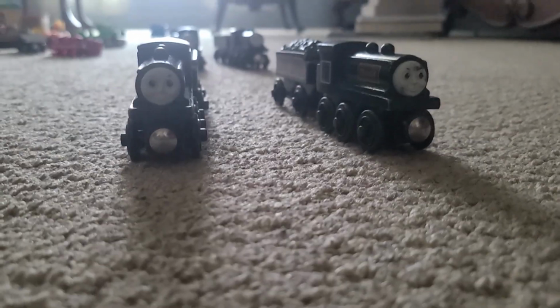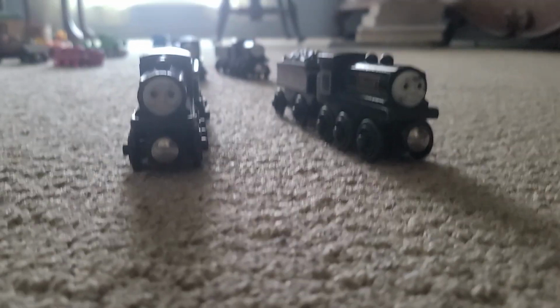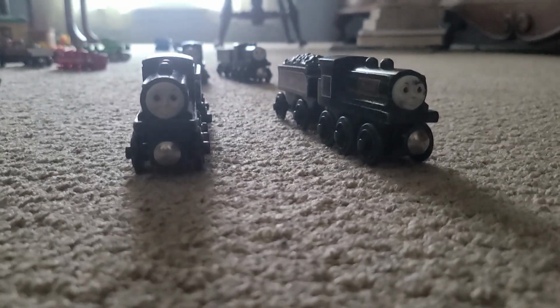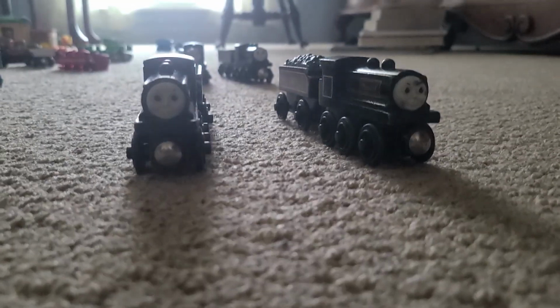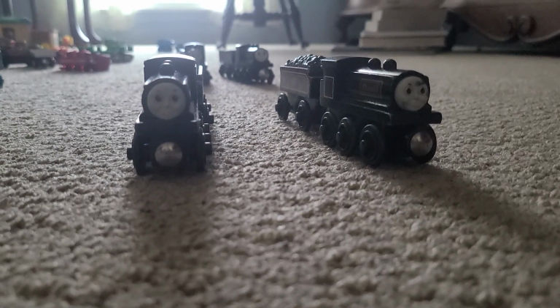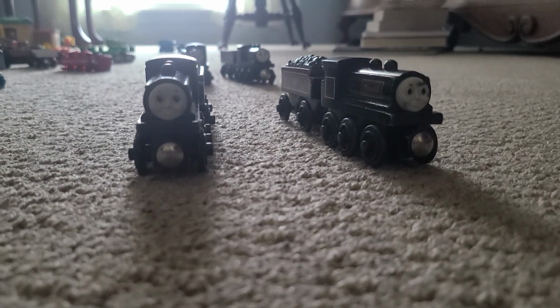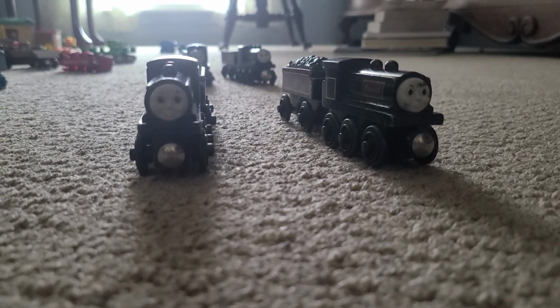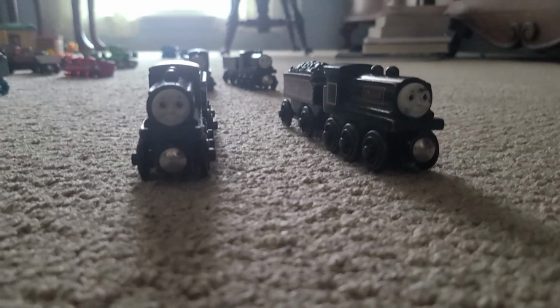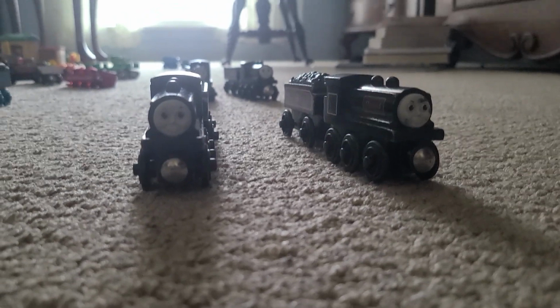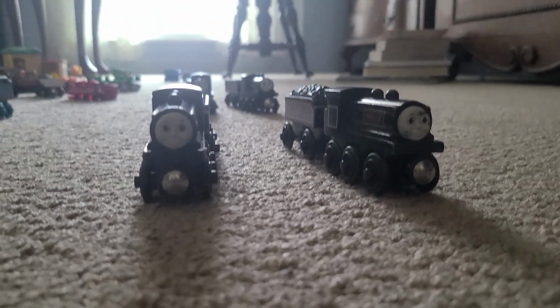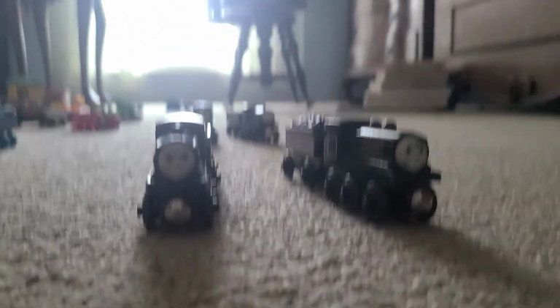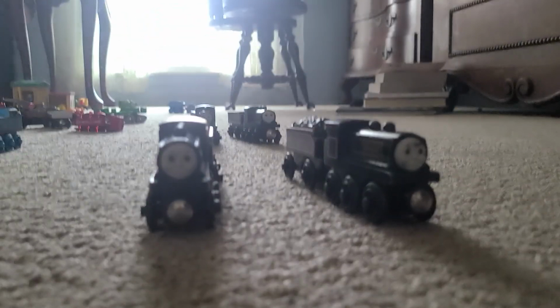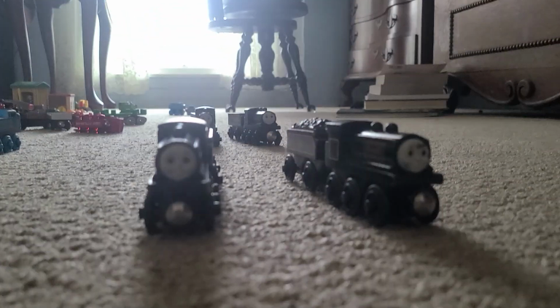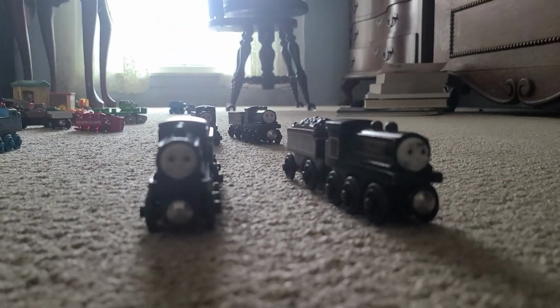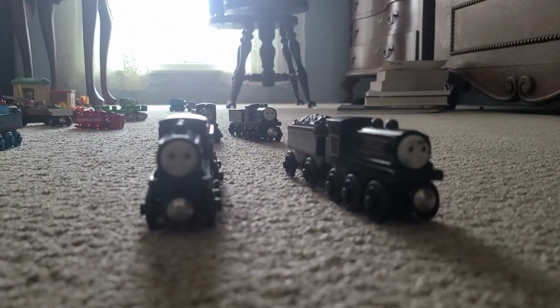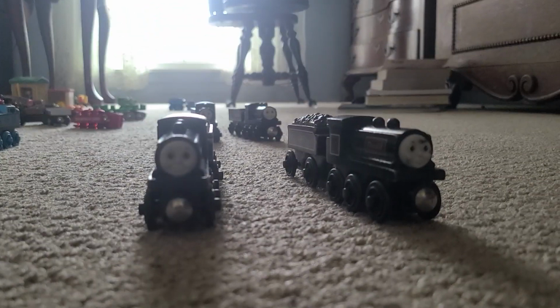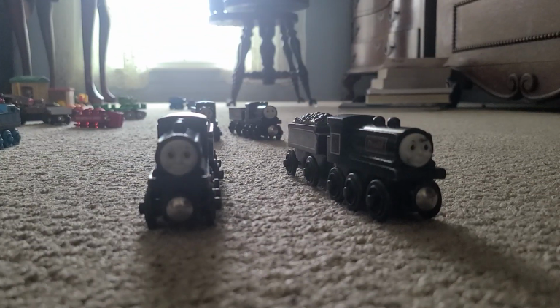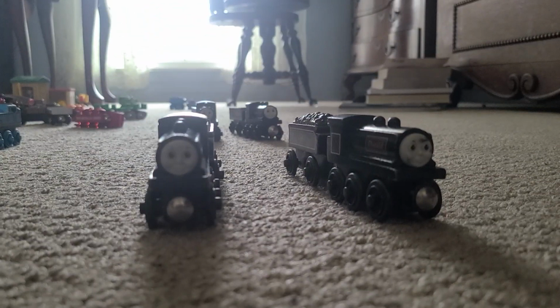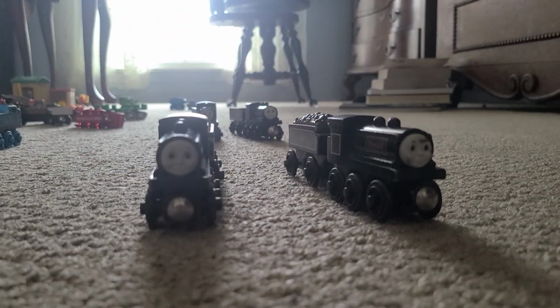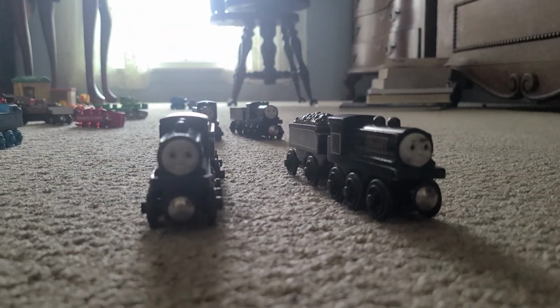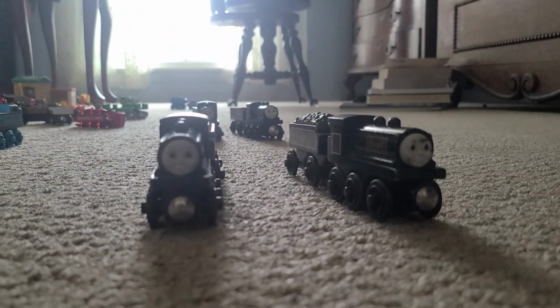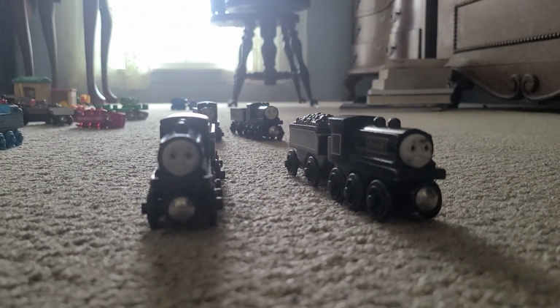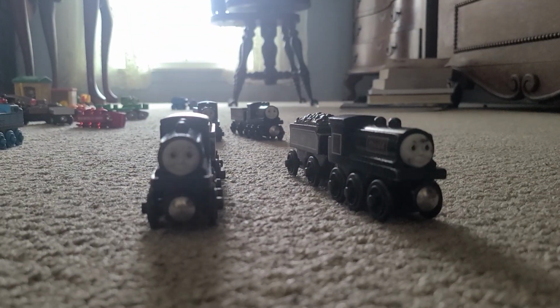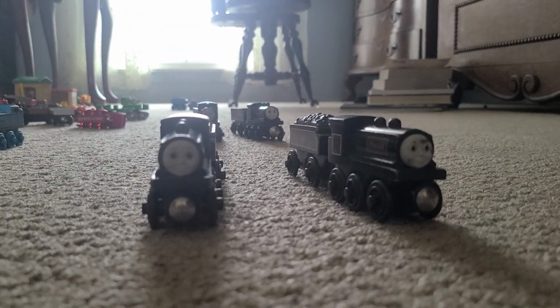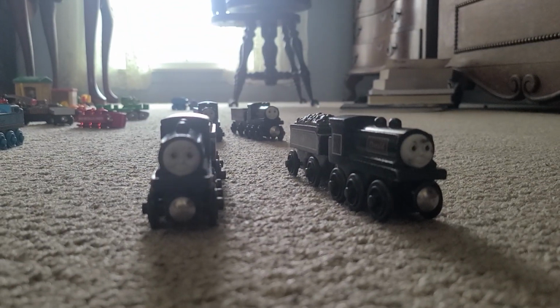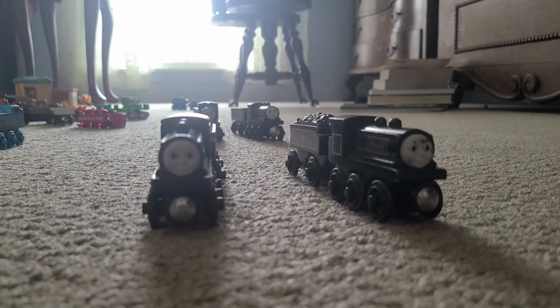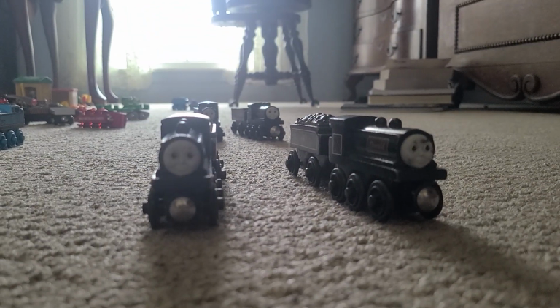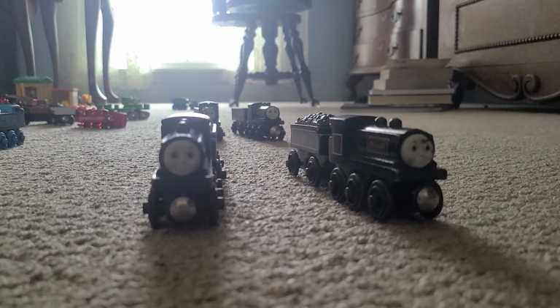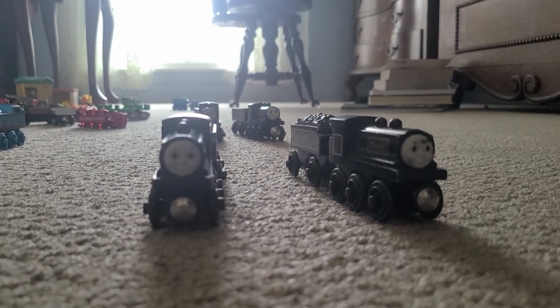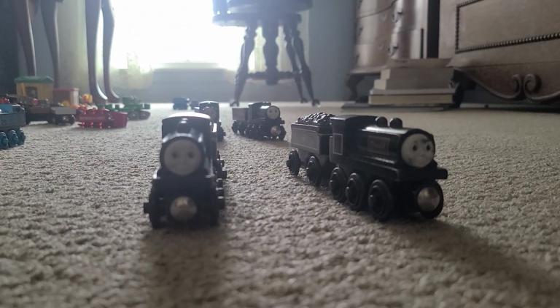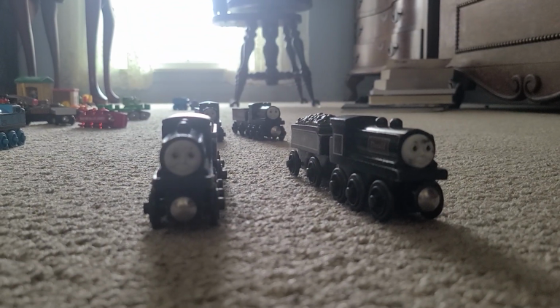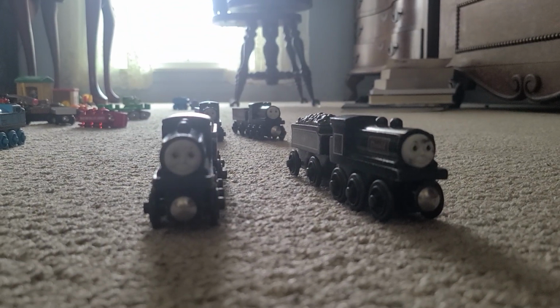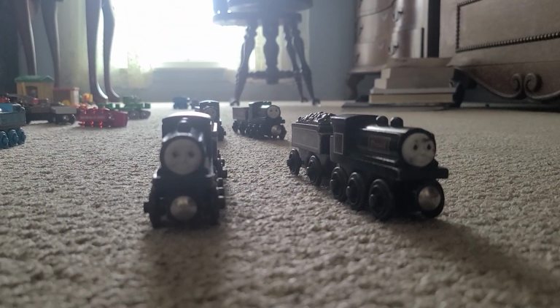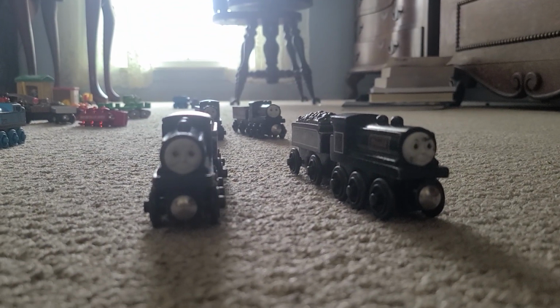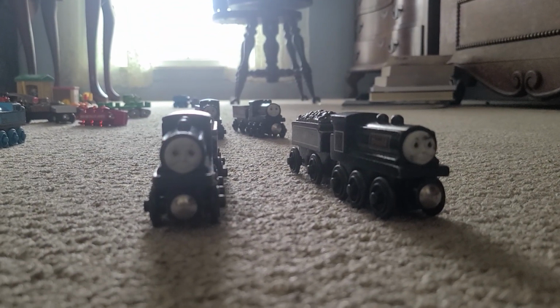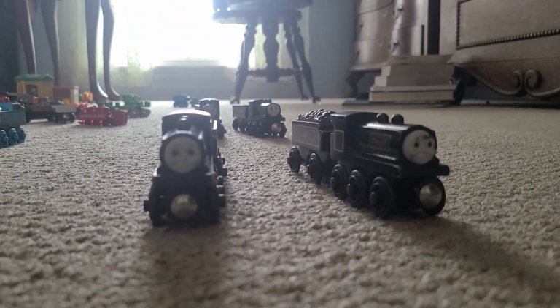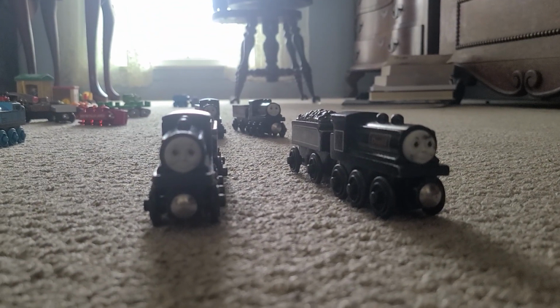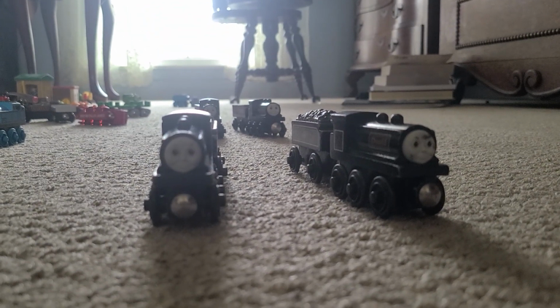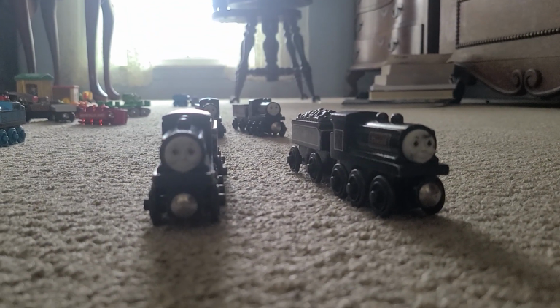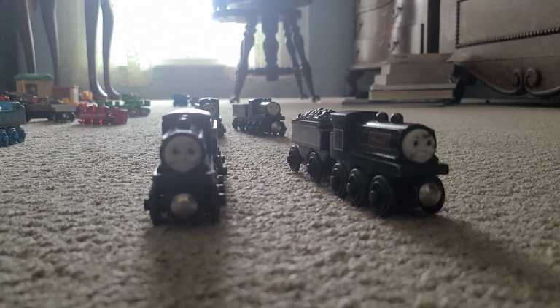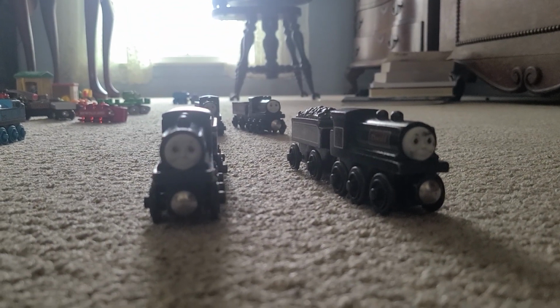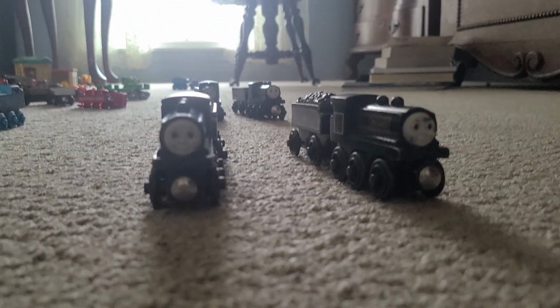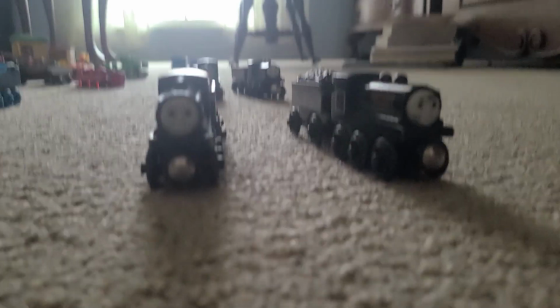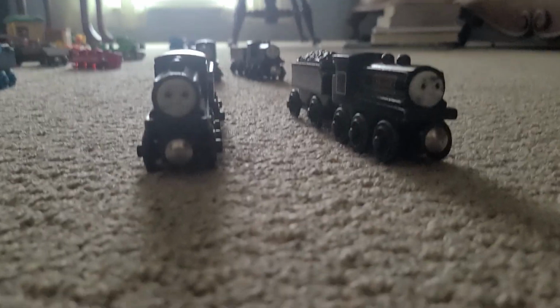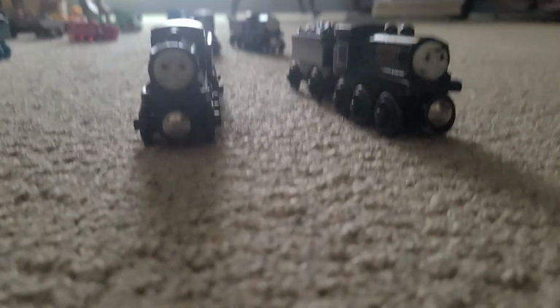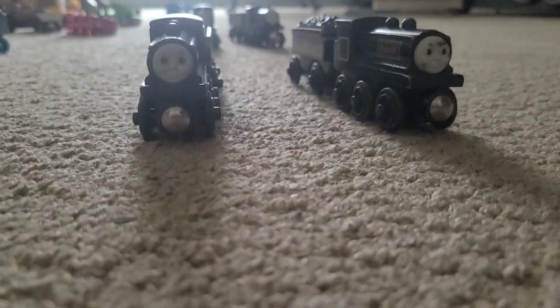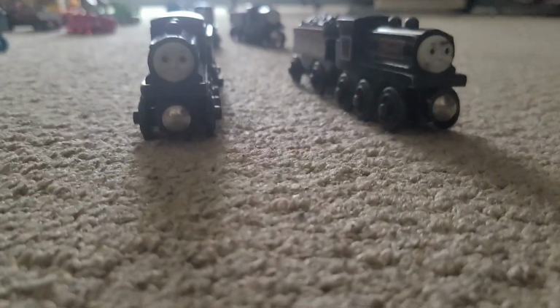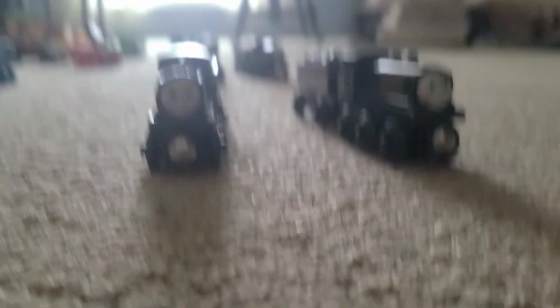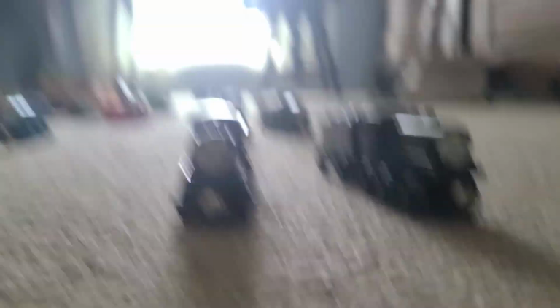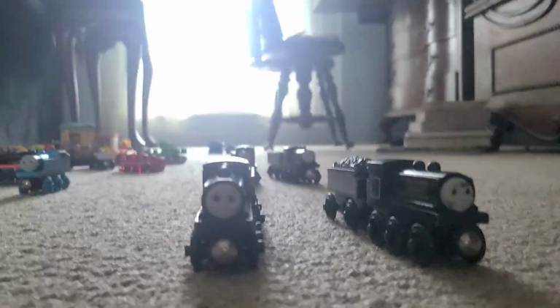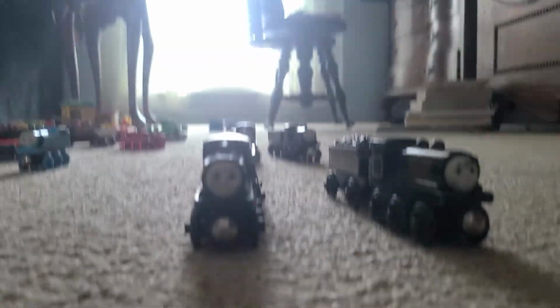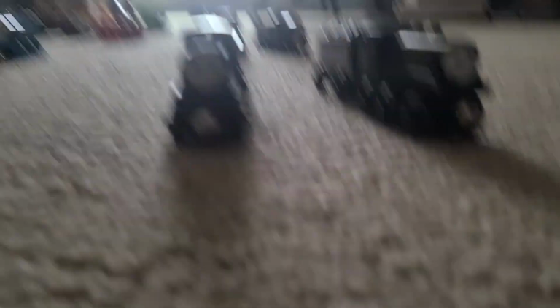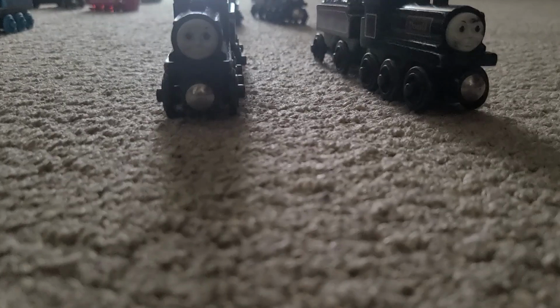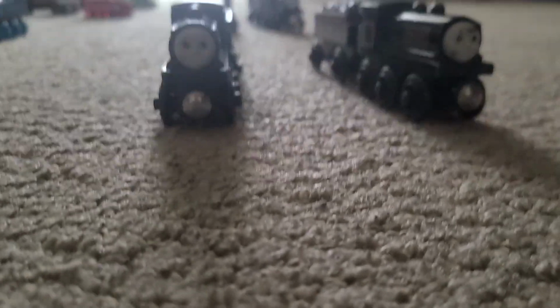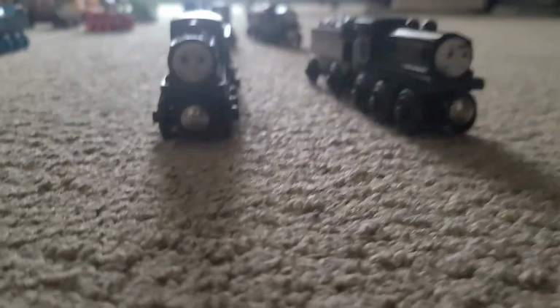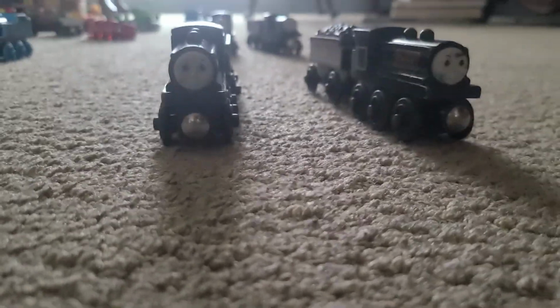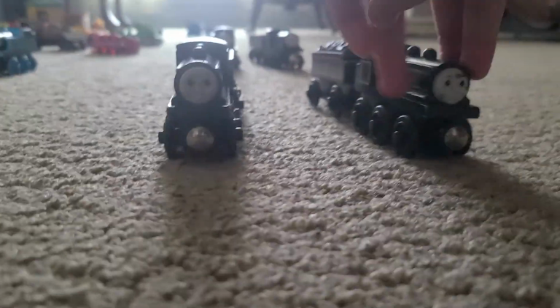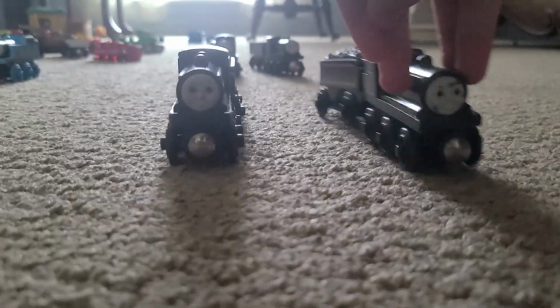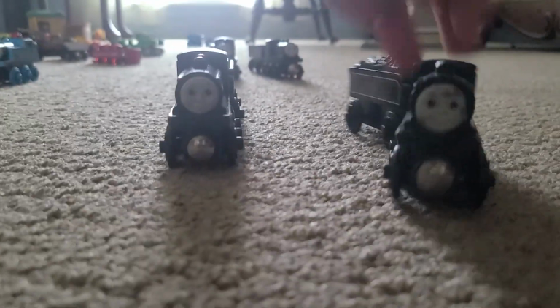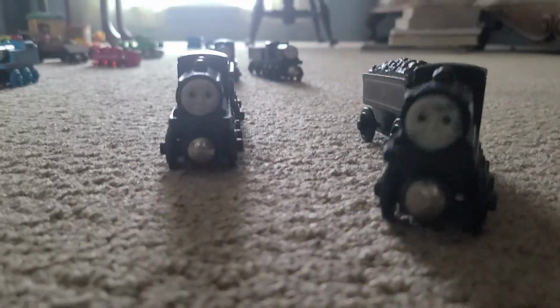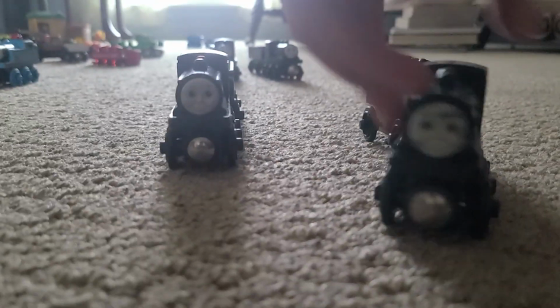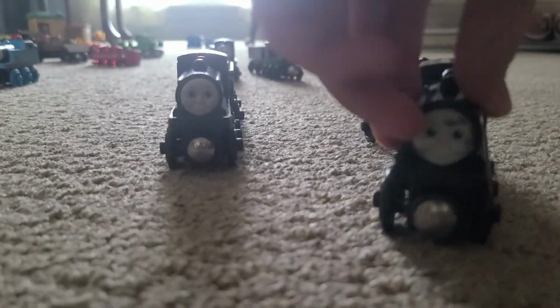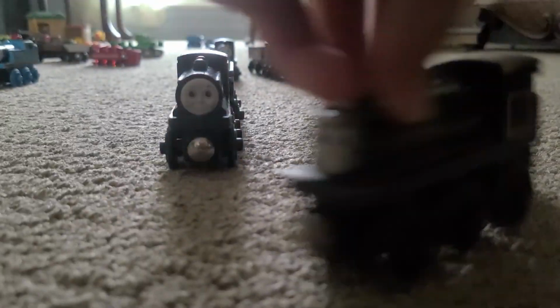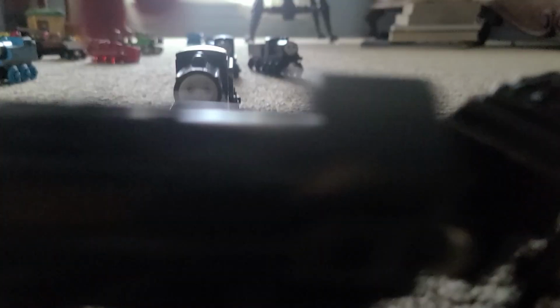Donald and Douglas, and so many versions of these. I'm showing two.